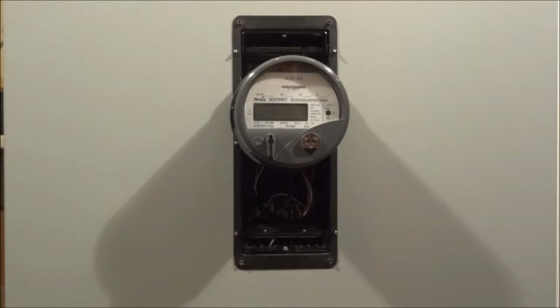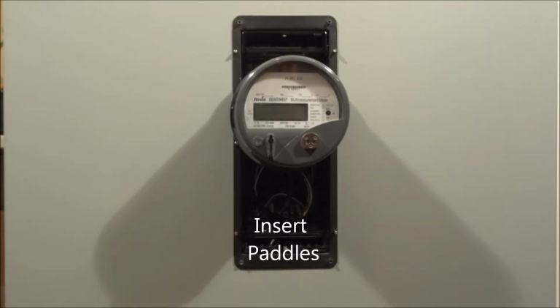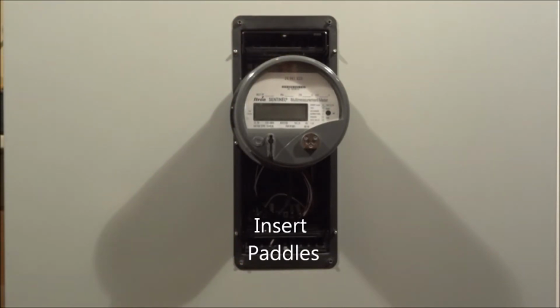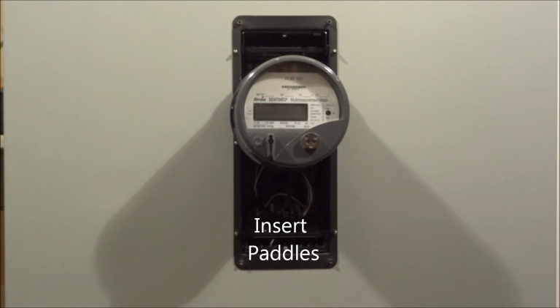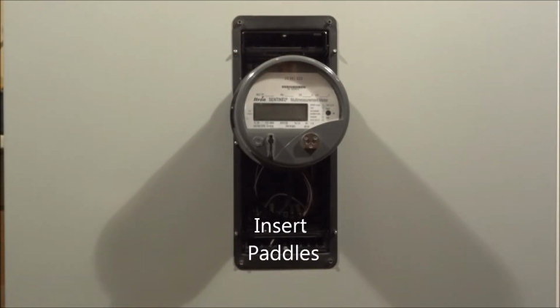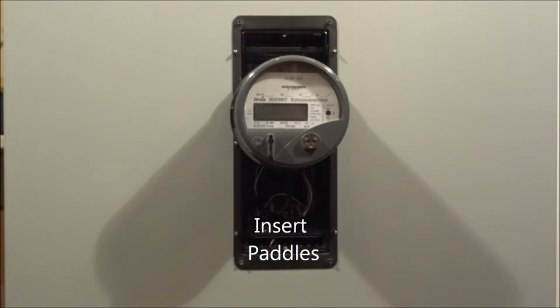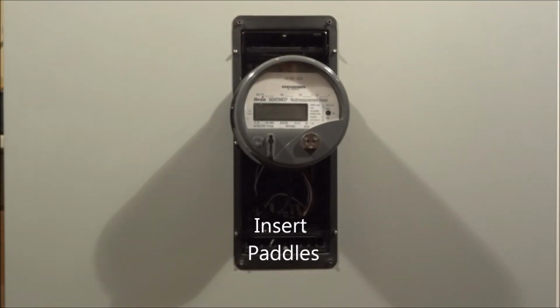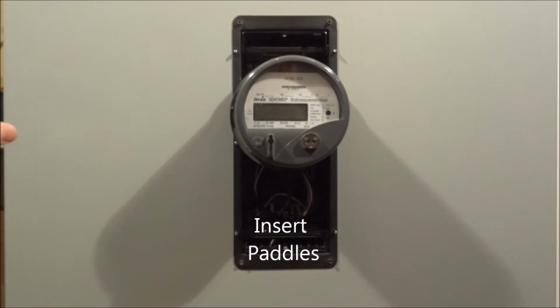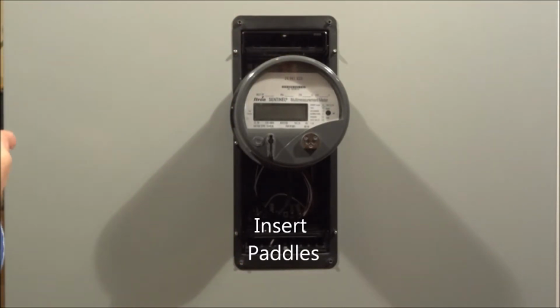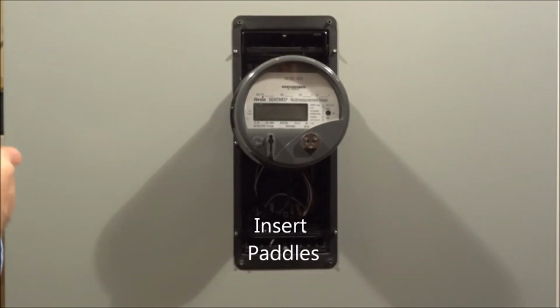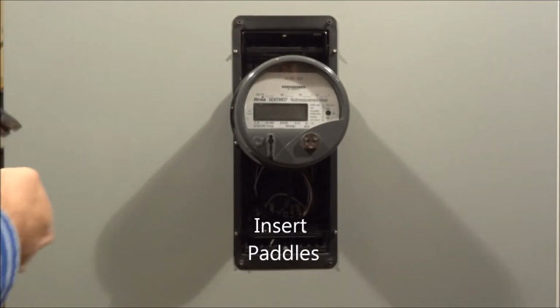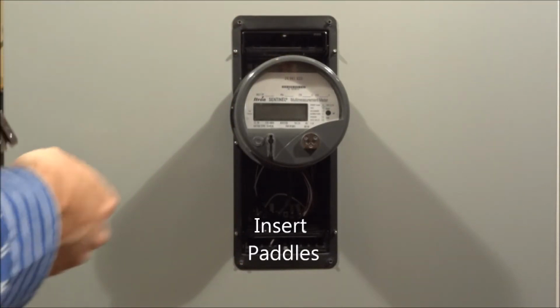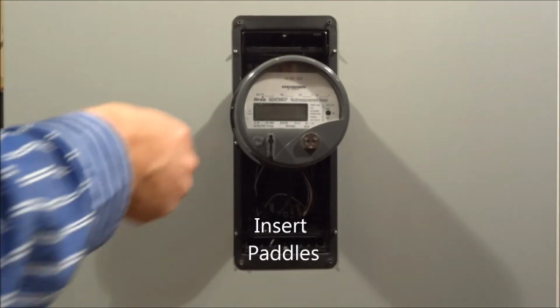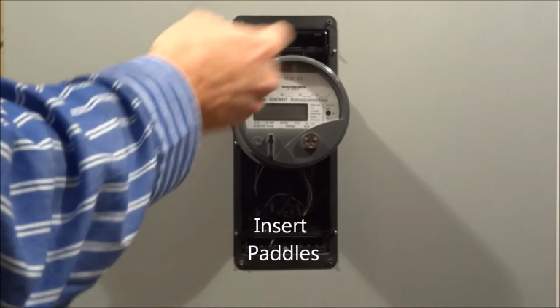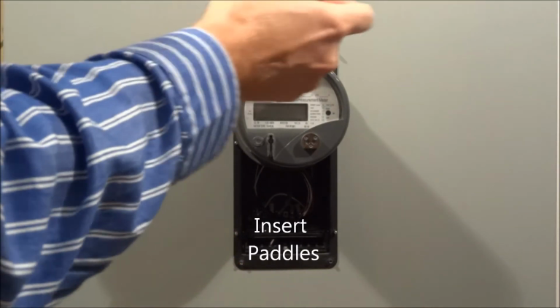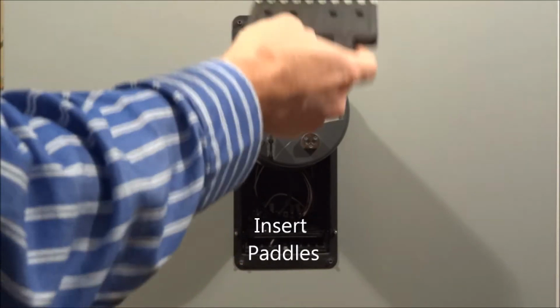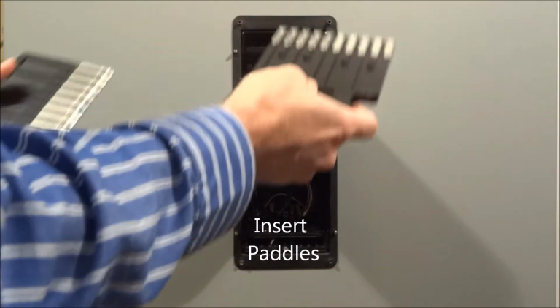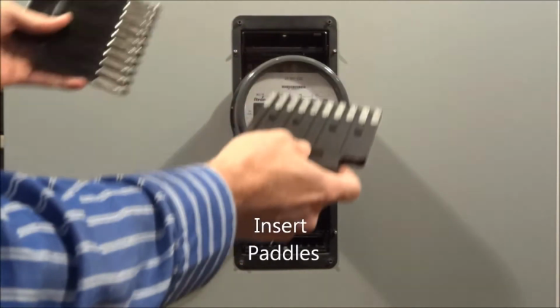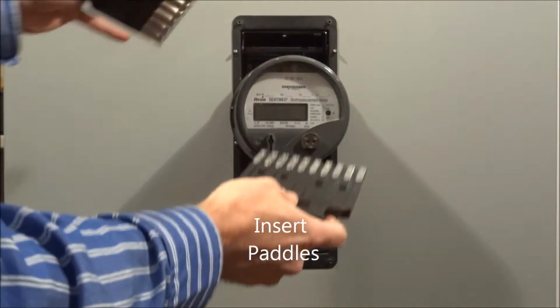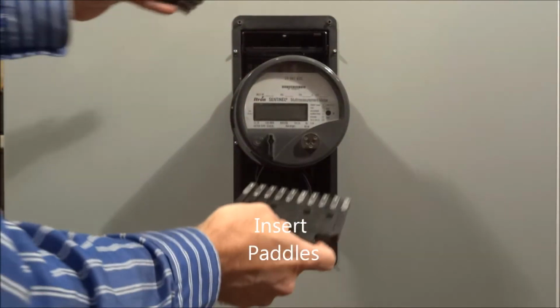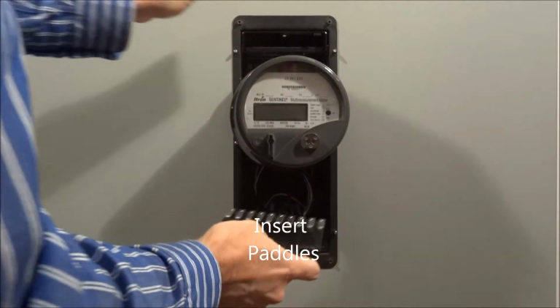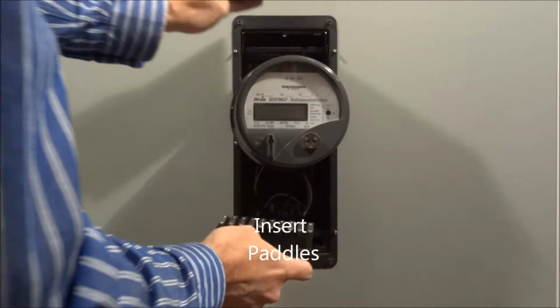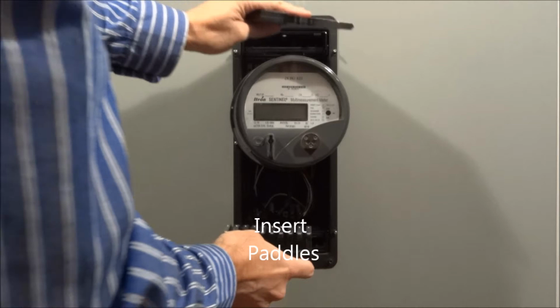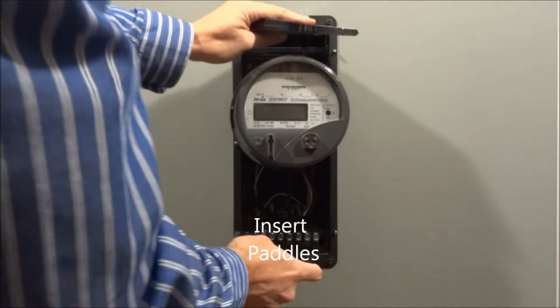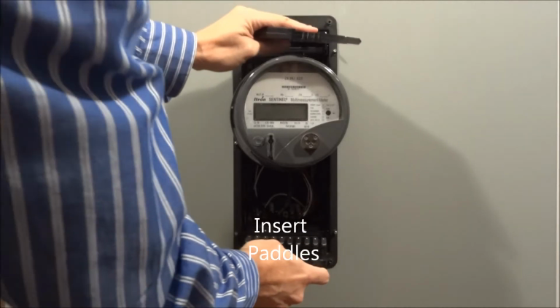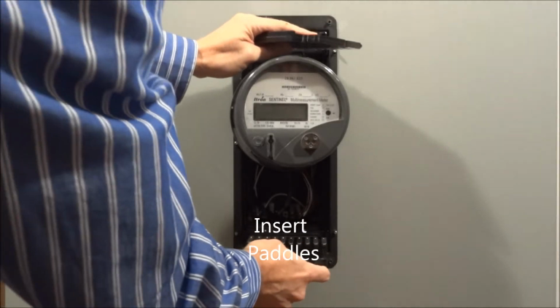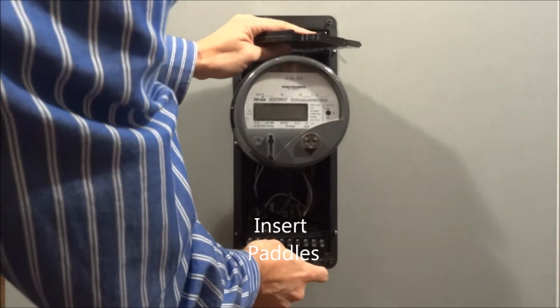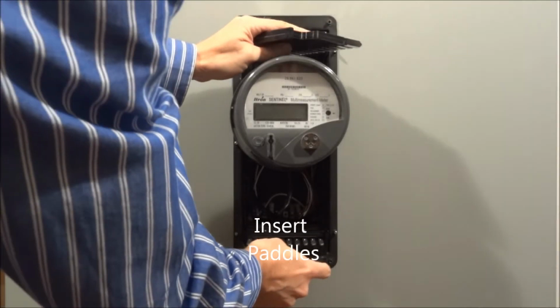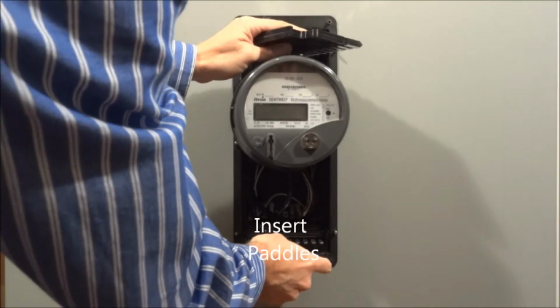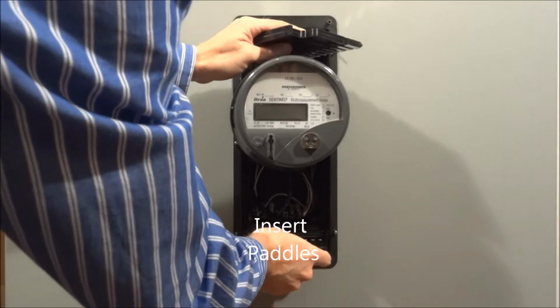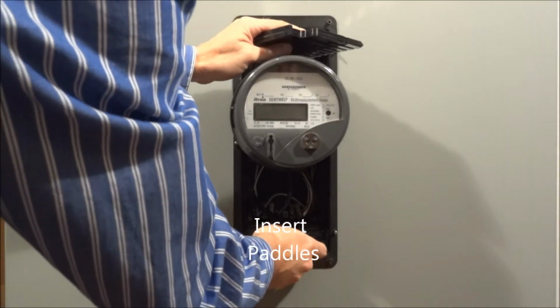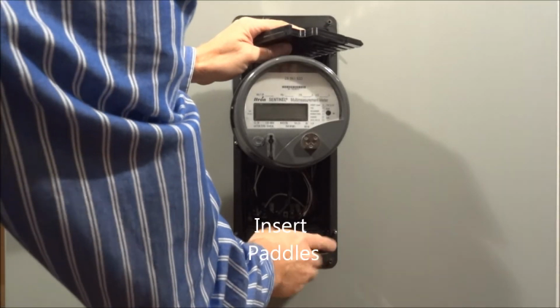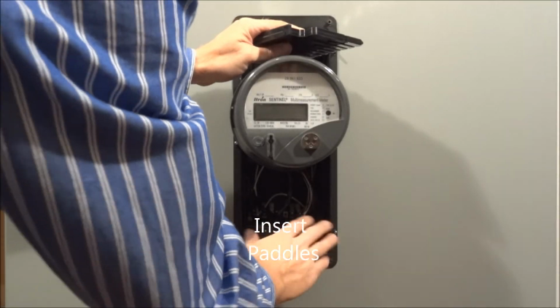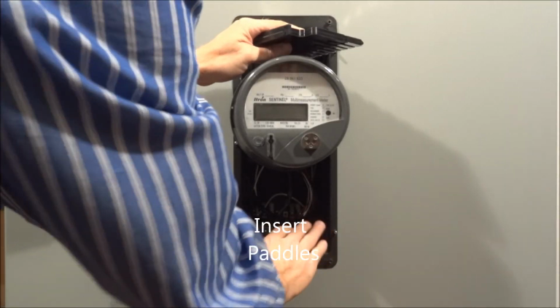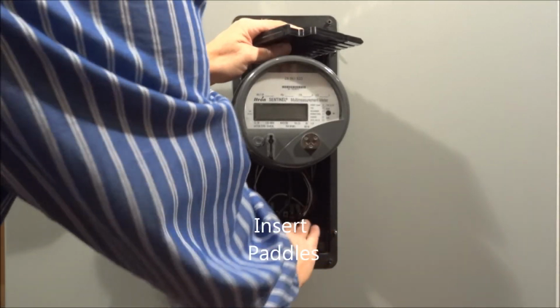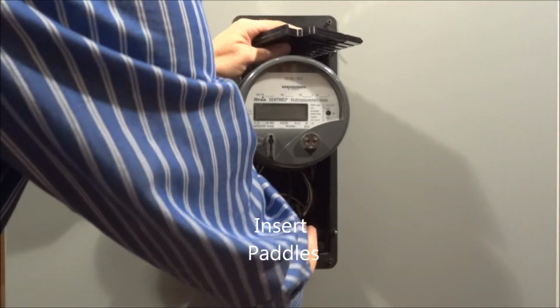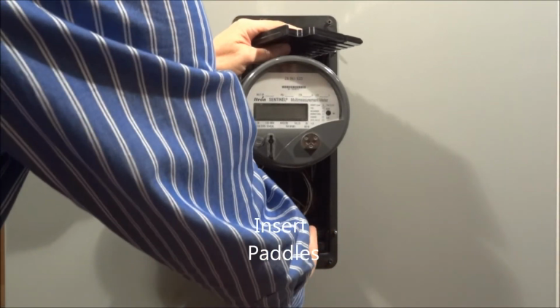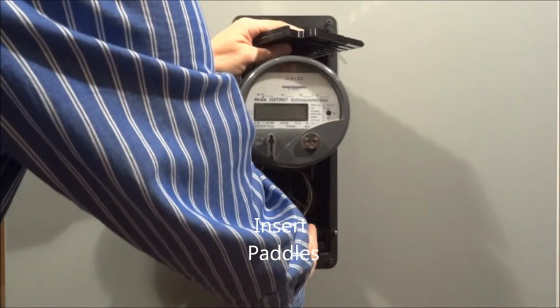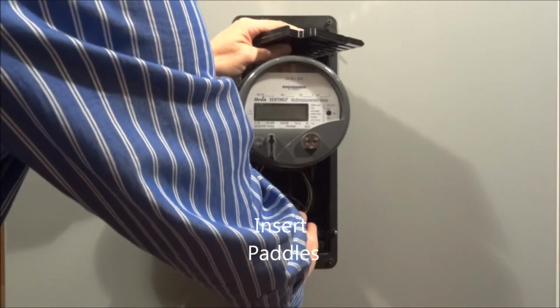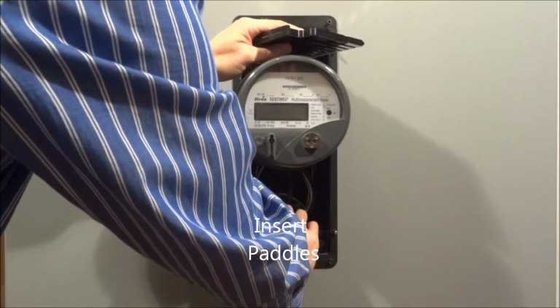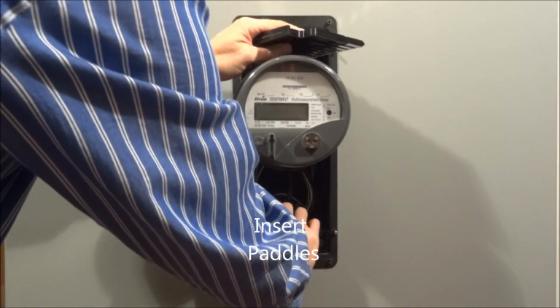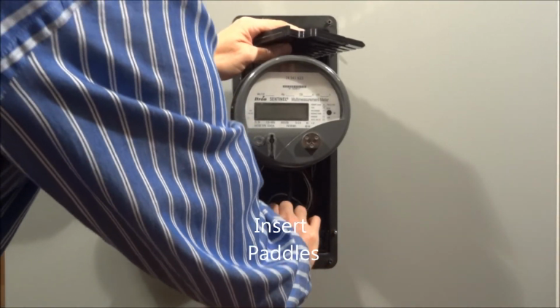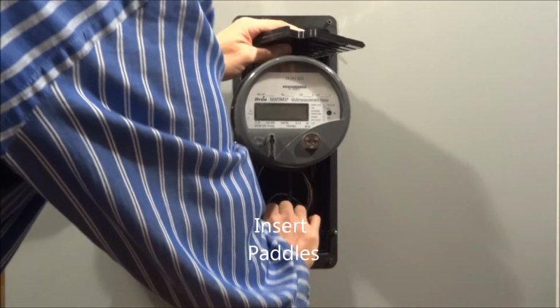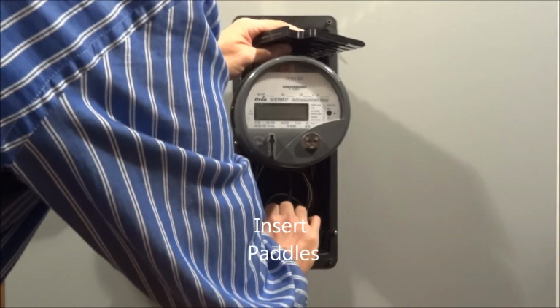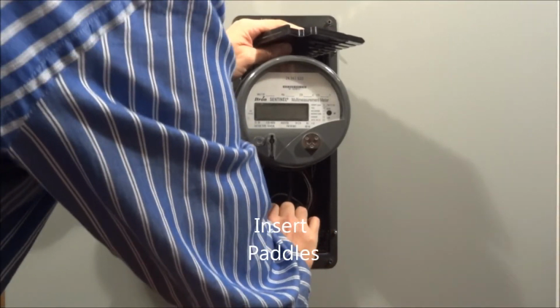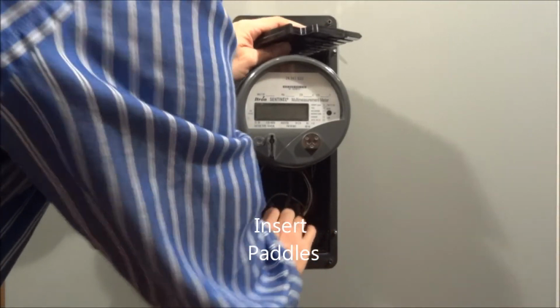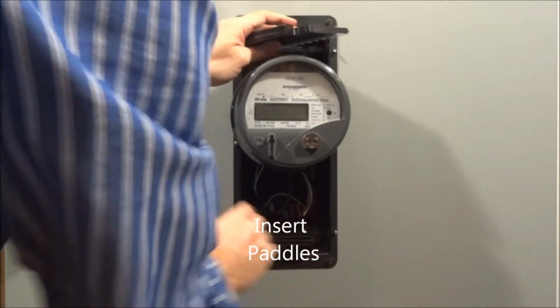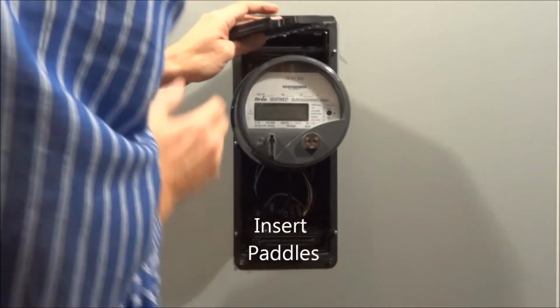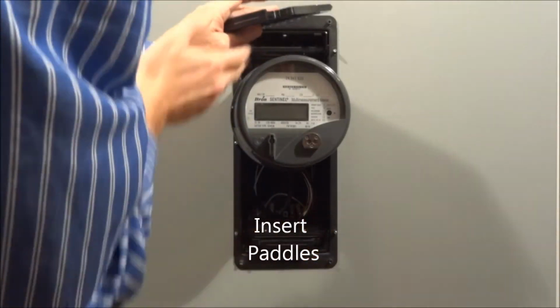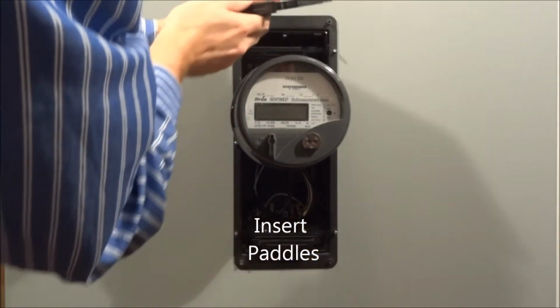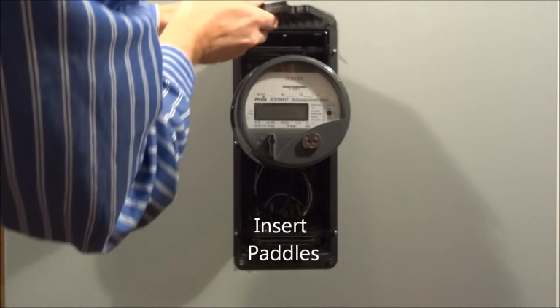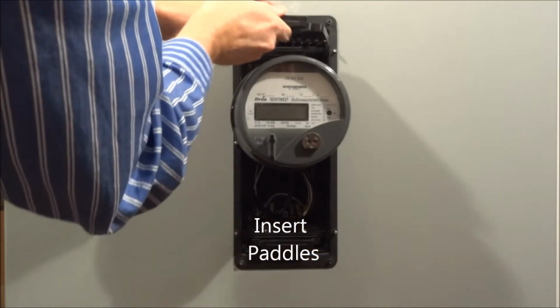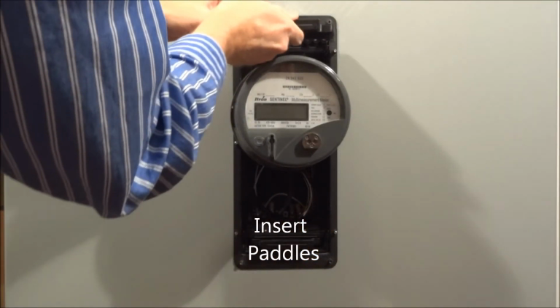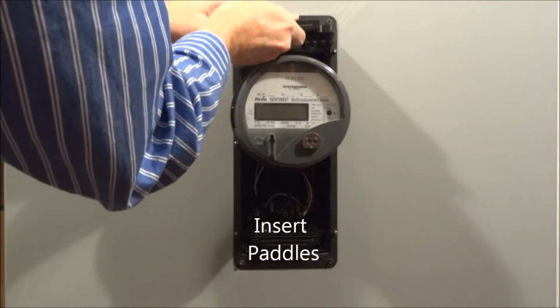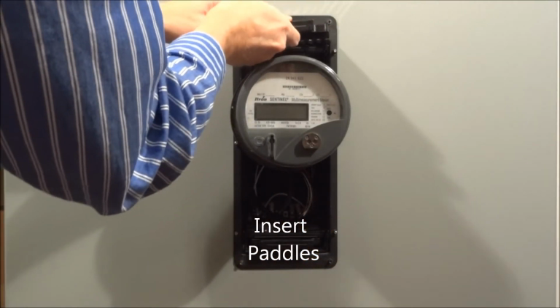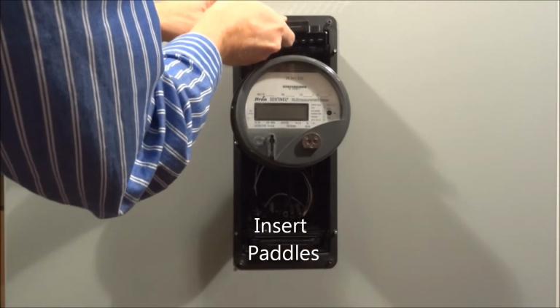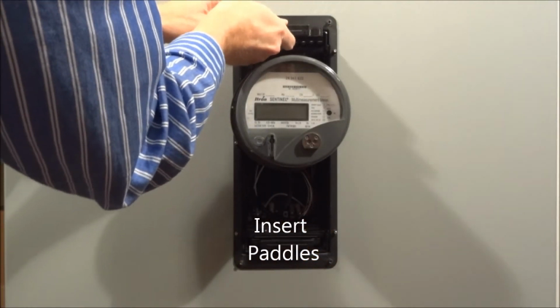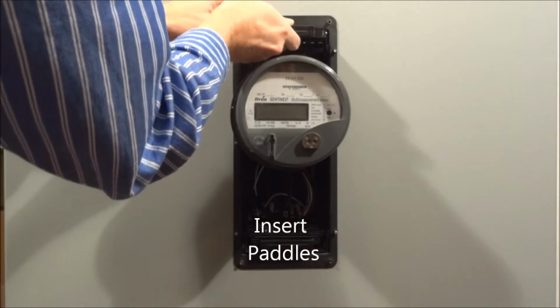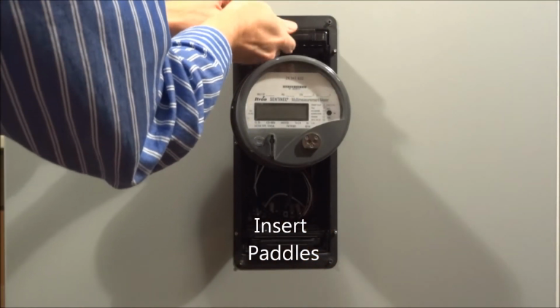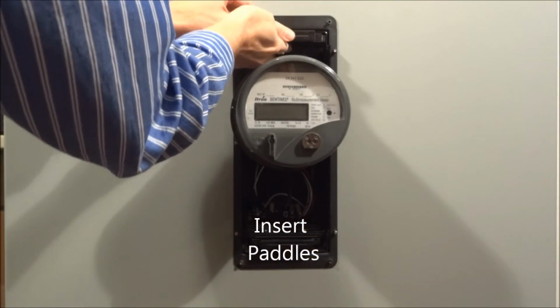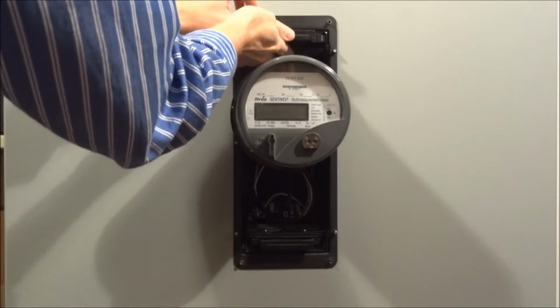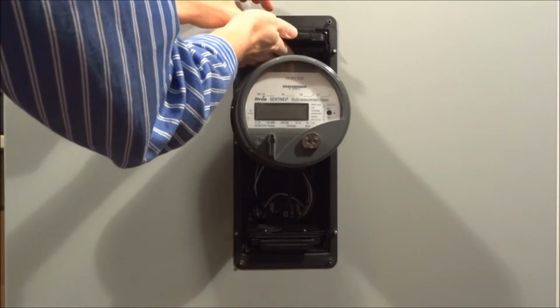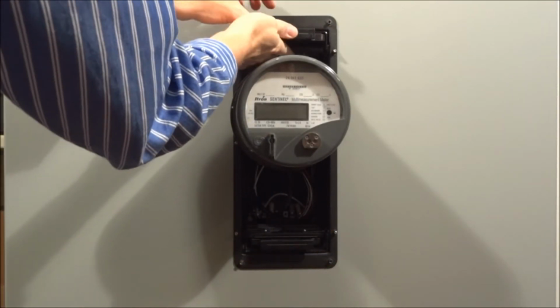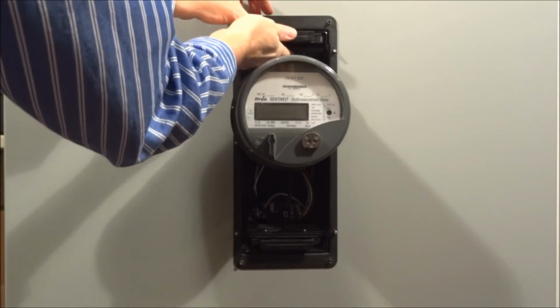Taking the original paddles, plugging them in at the top and the bottom to energize the meter.